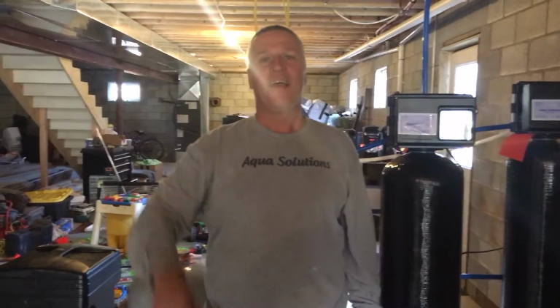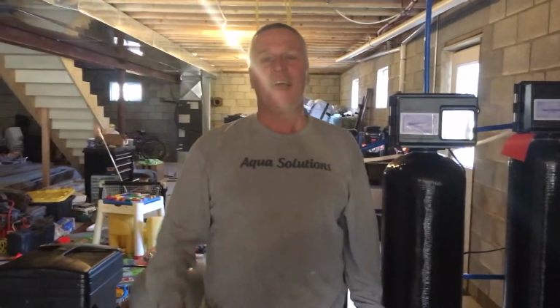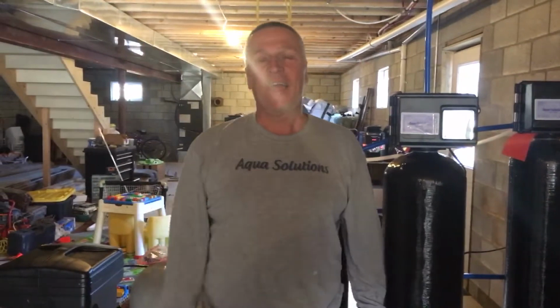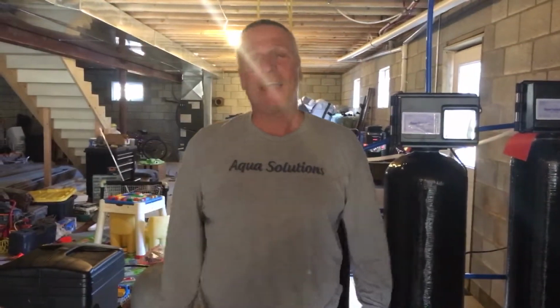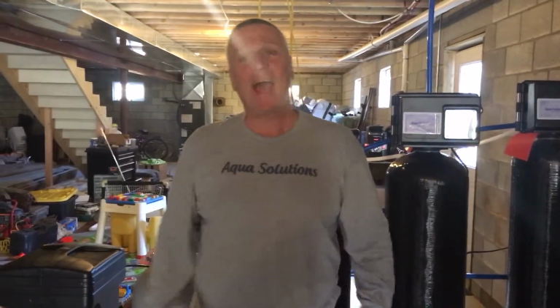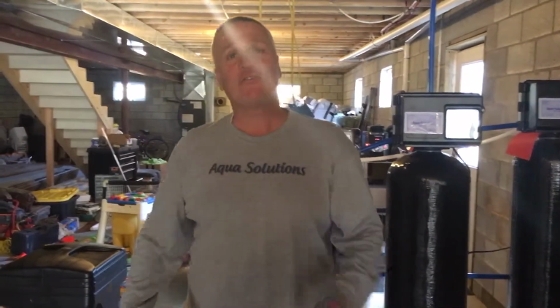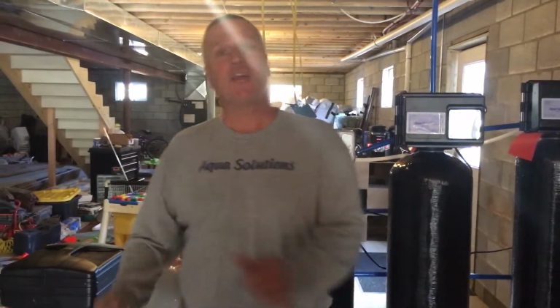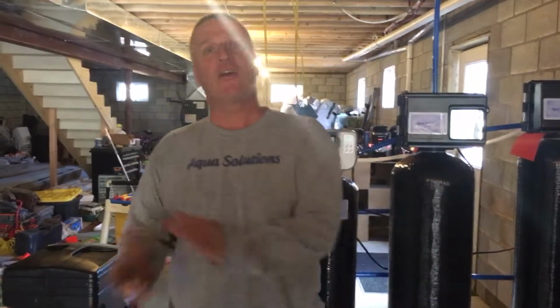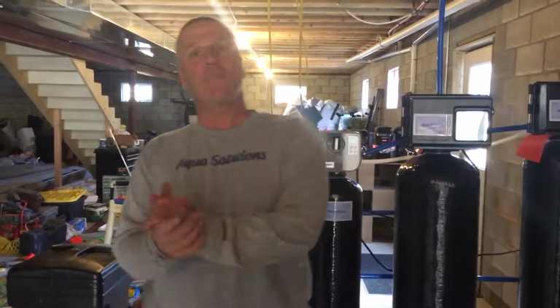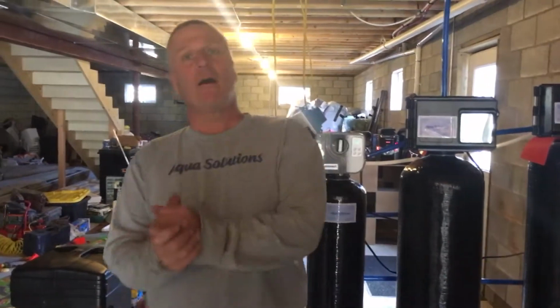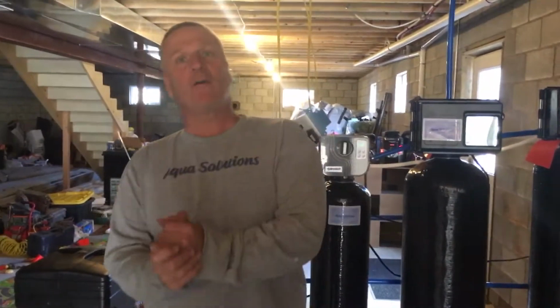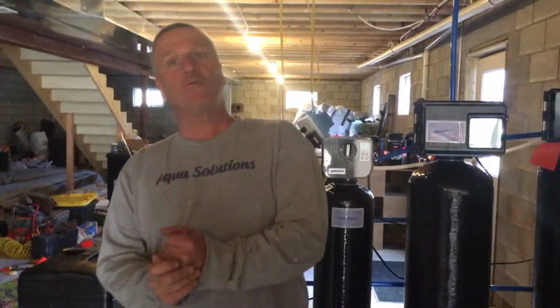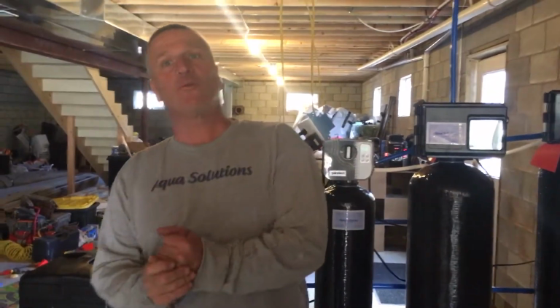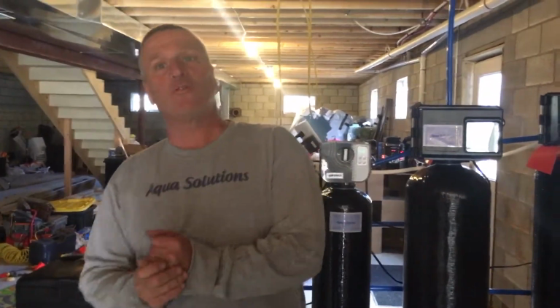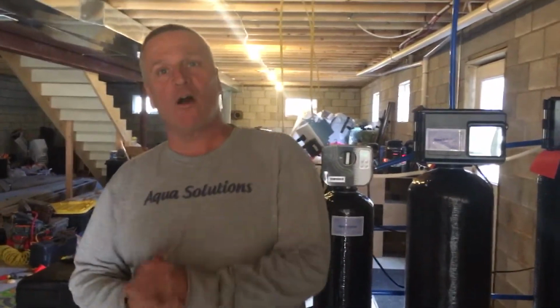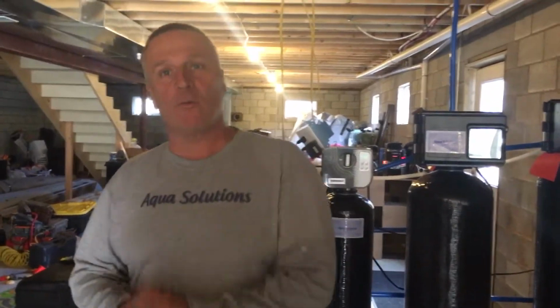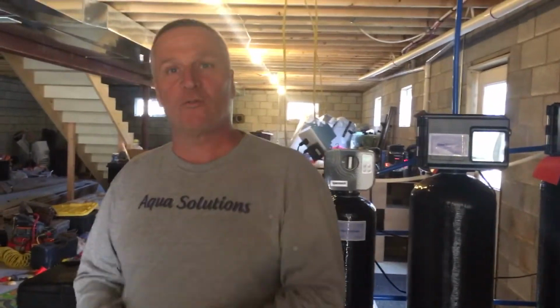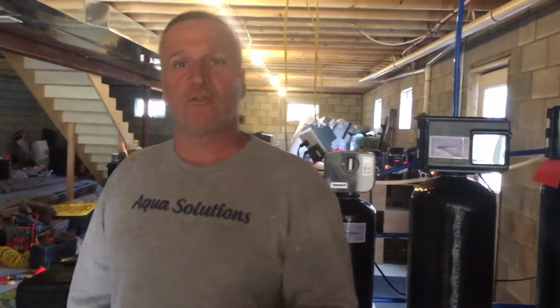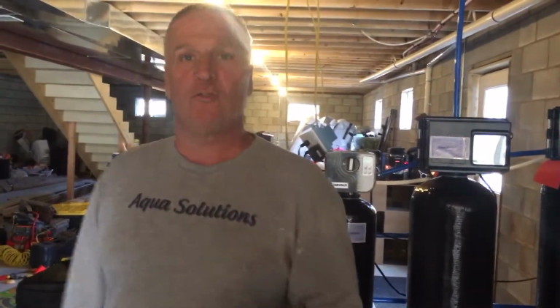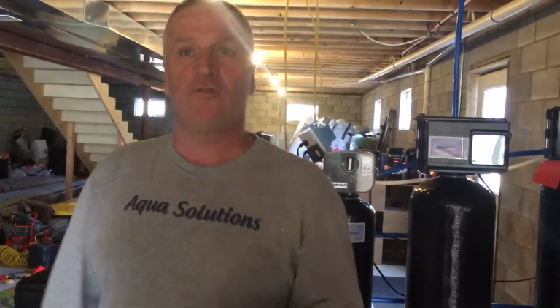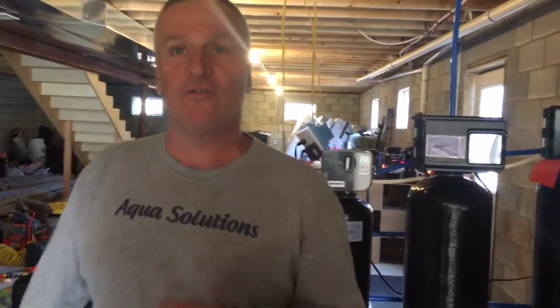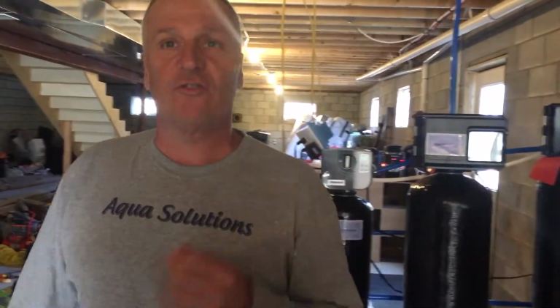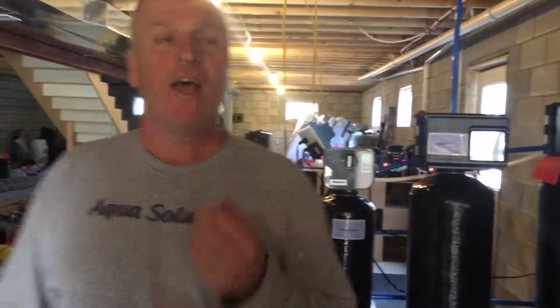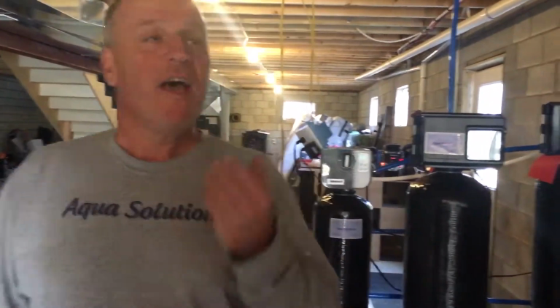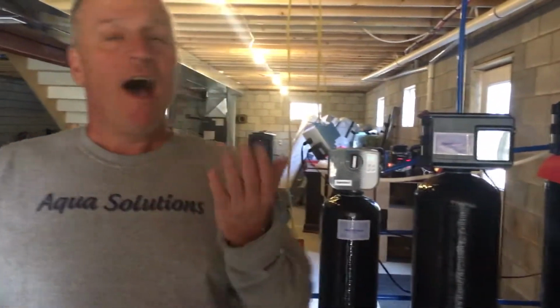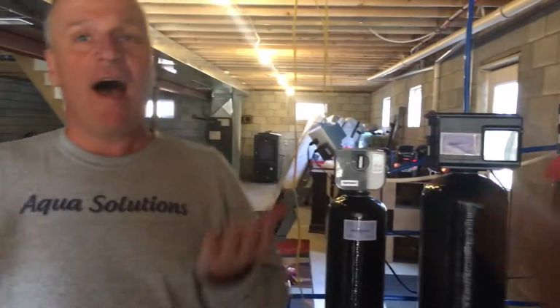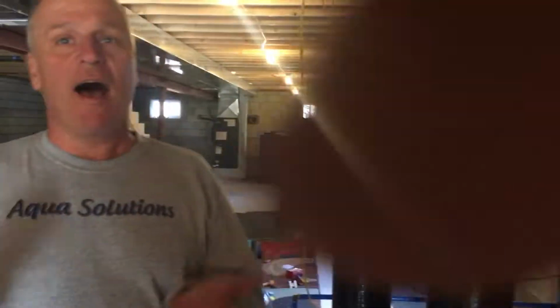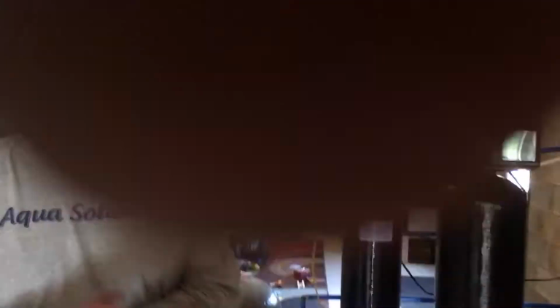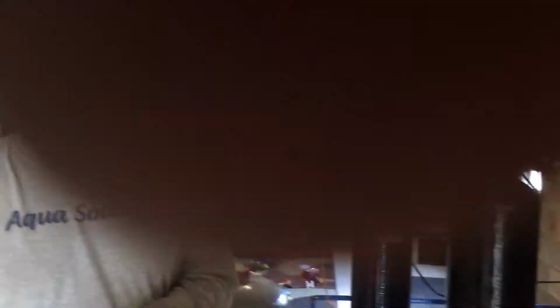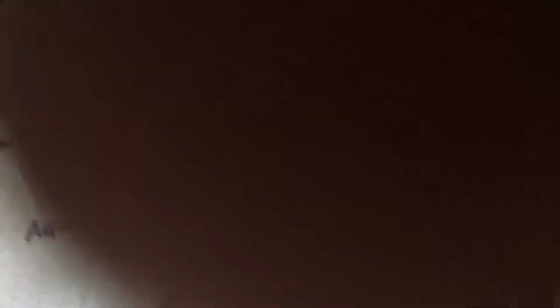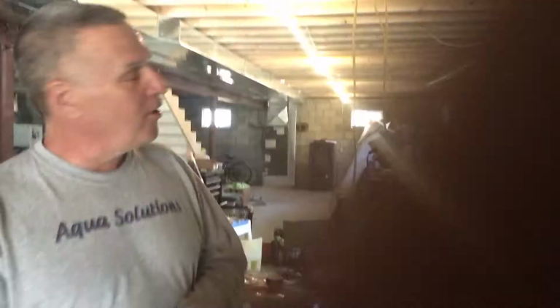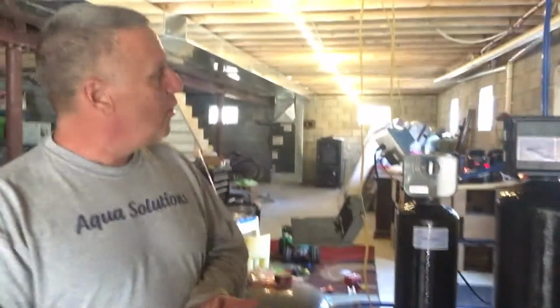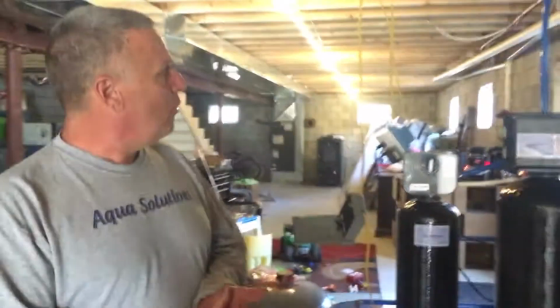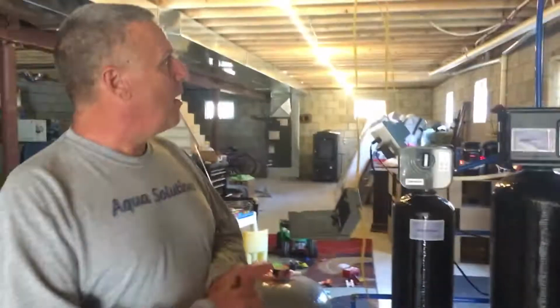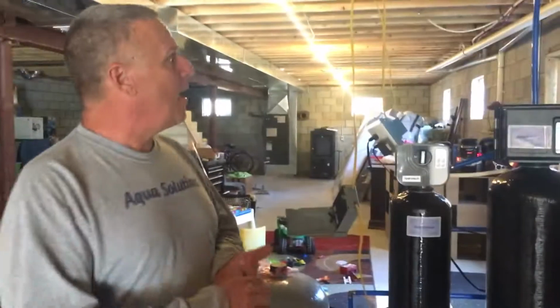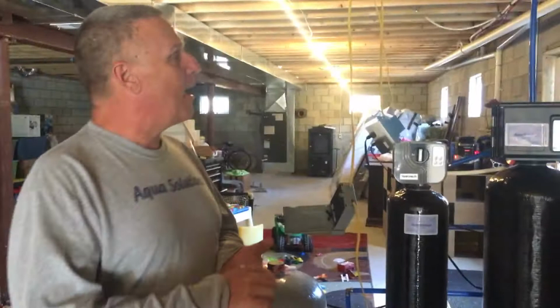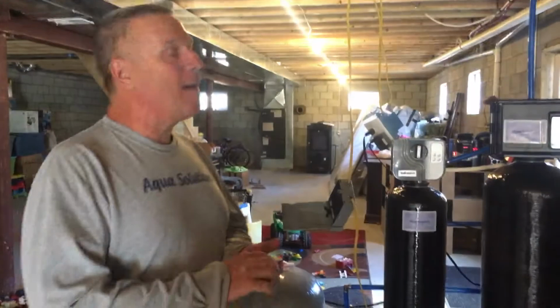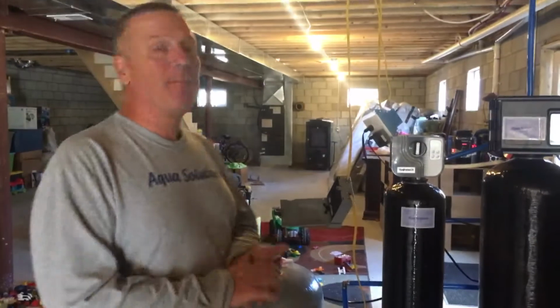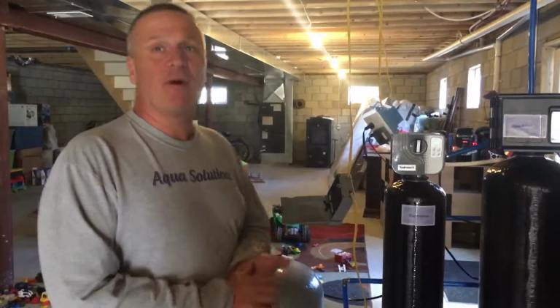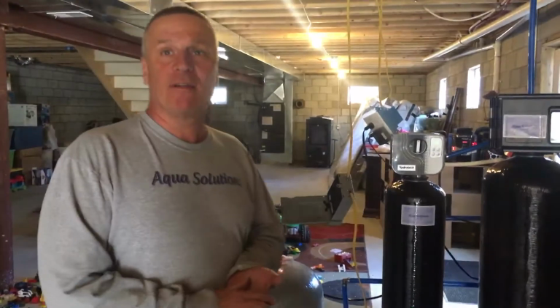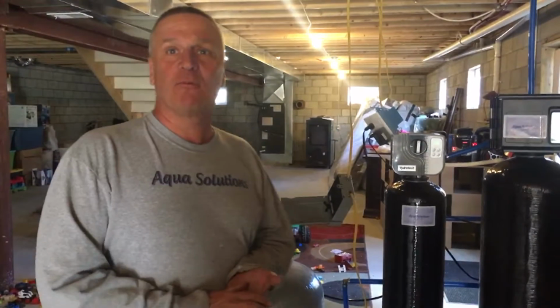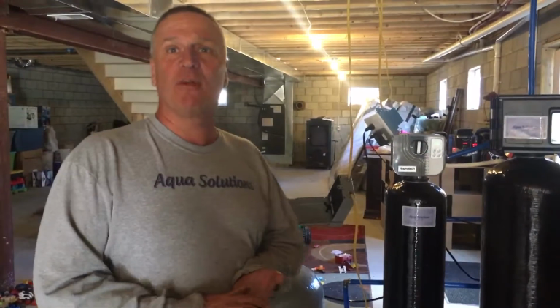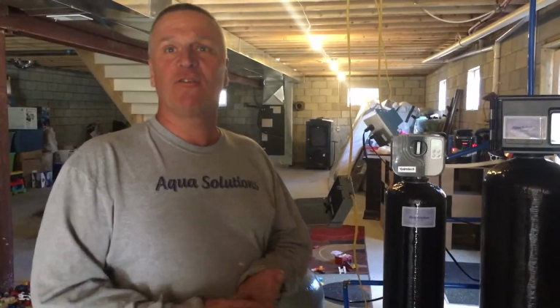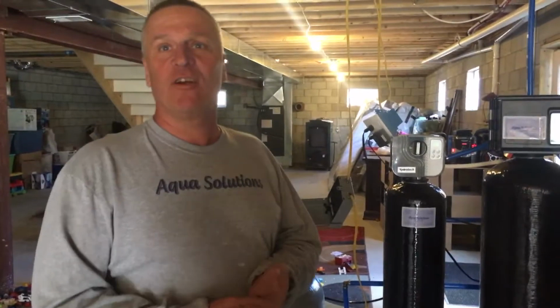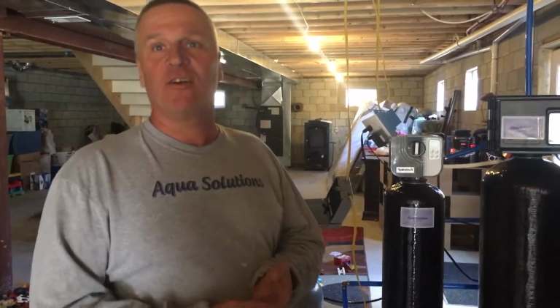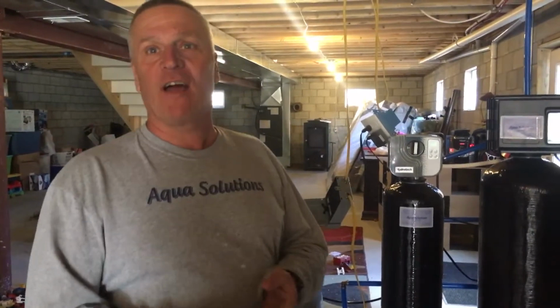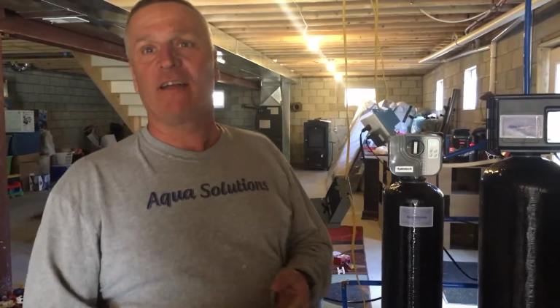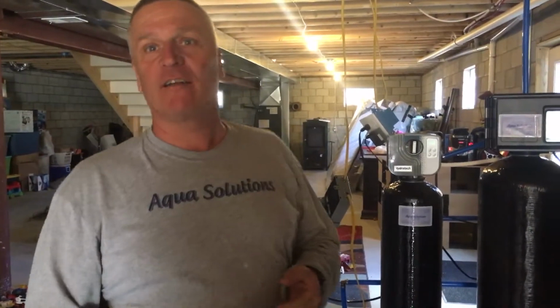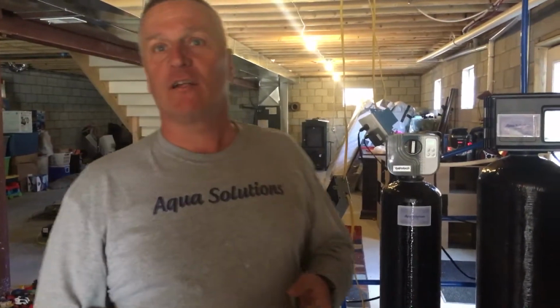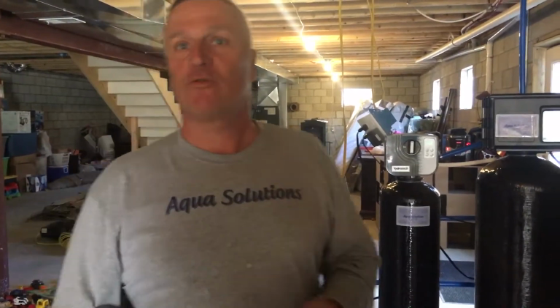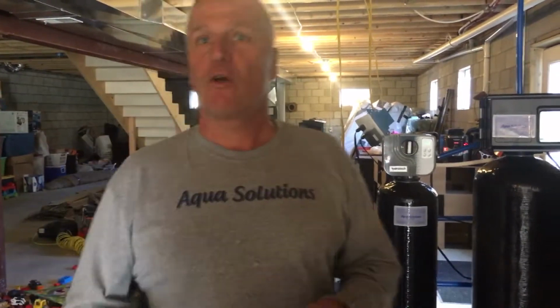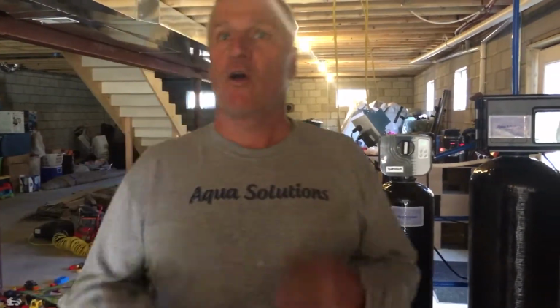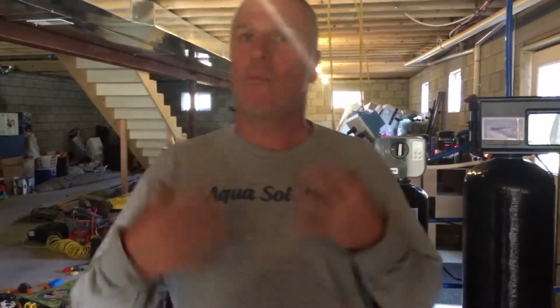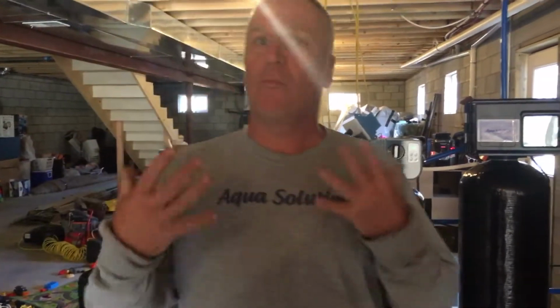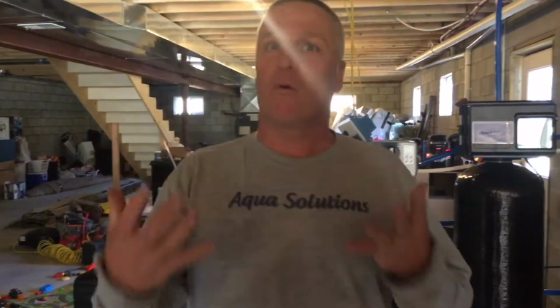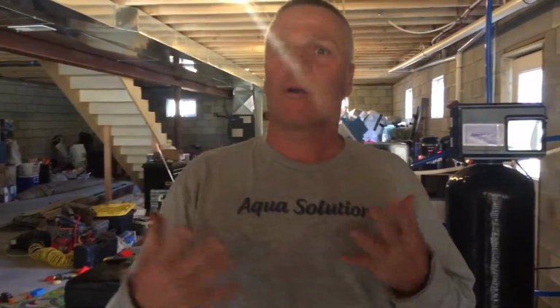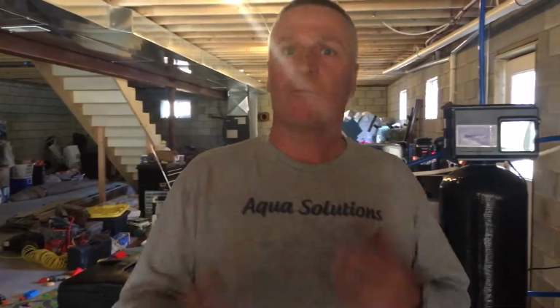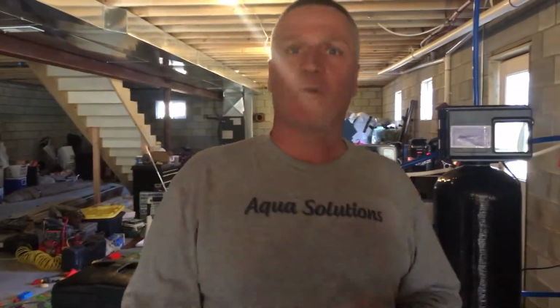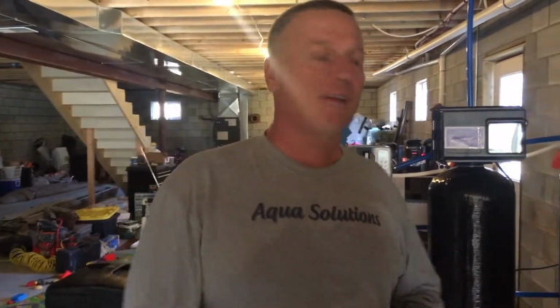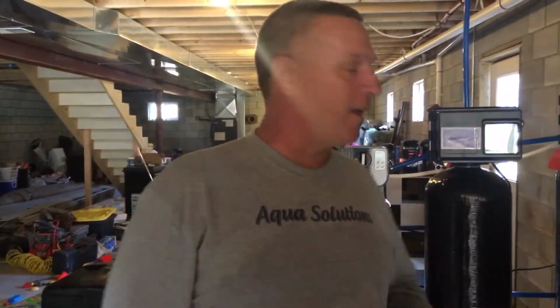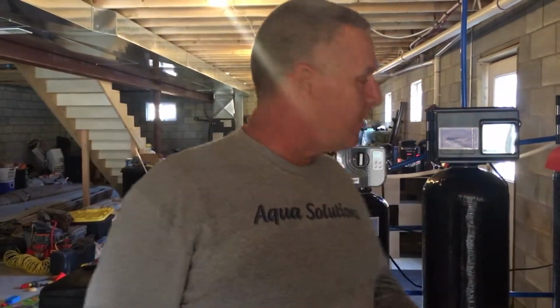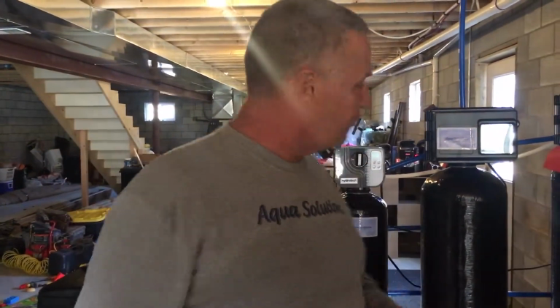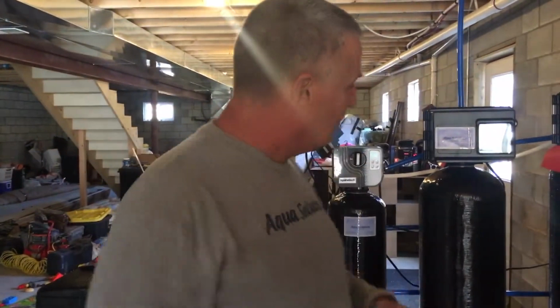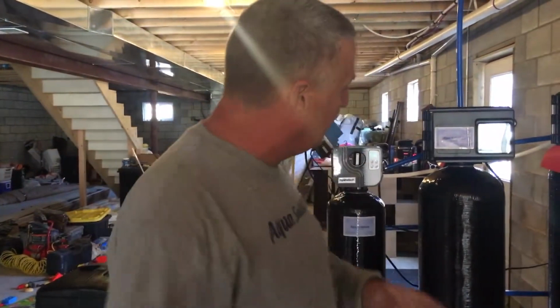Hey guys, Gary Monks with Aqua Solutions. We're still up on the ridge here out in La Trobe working with a customer.